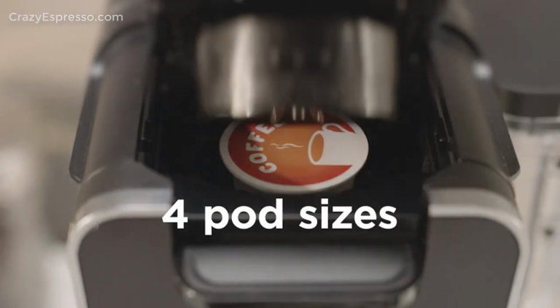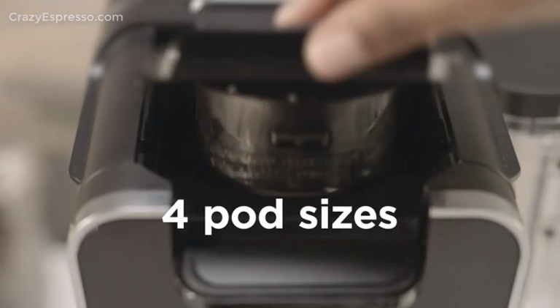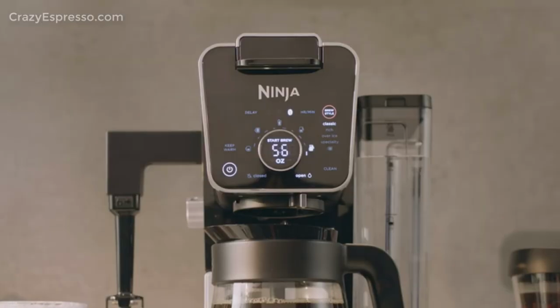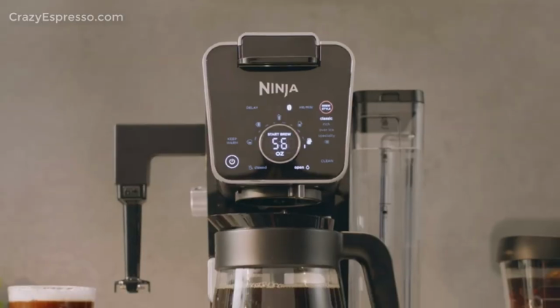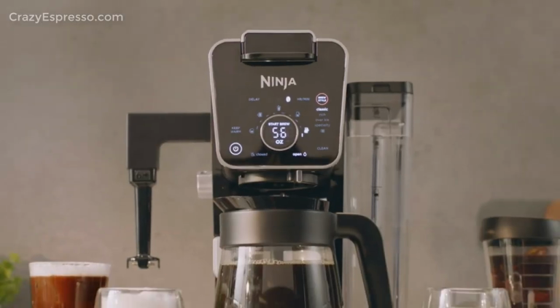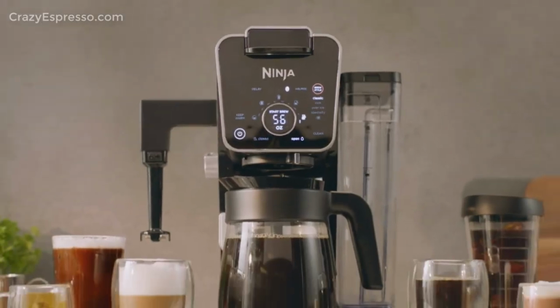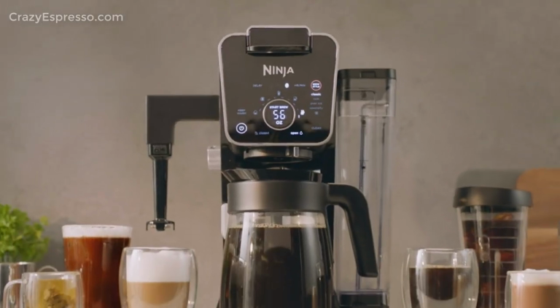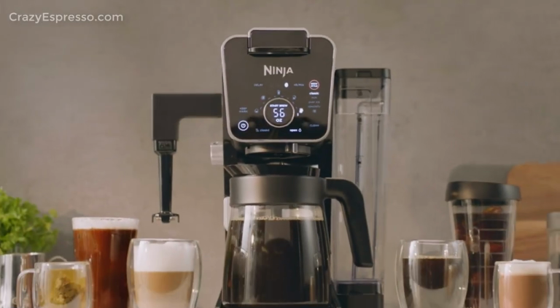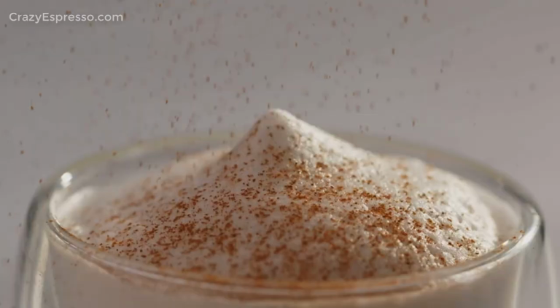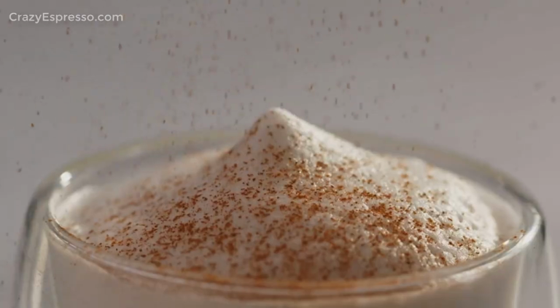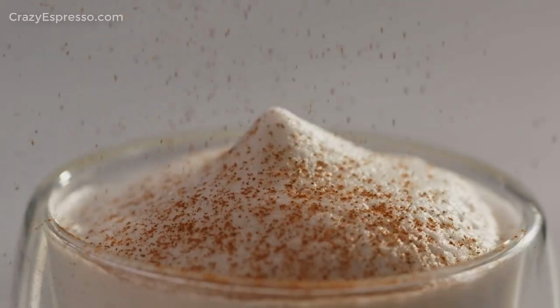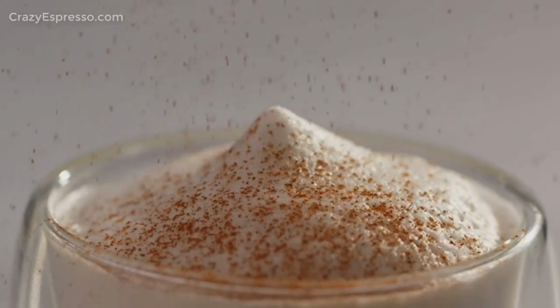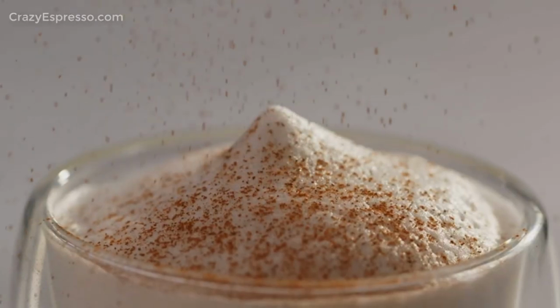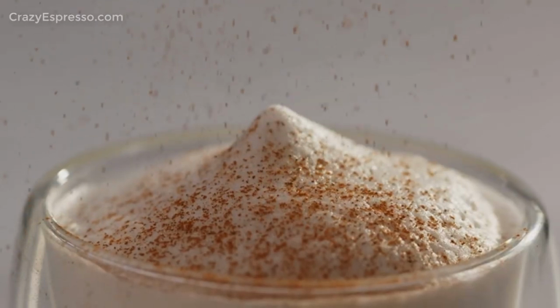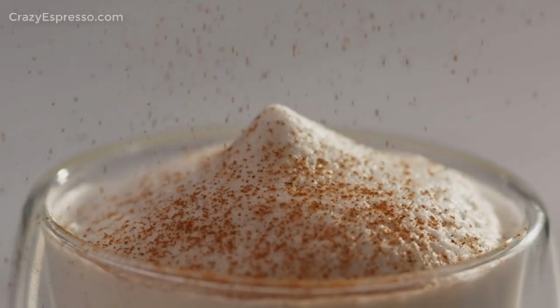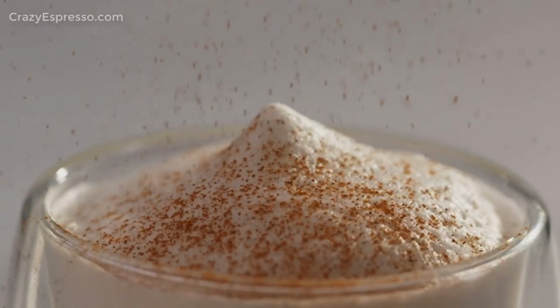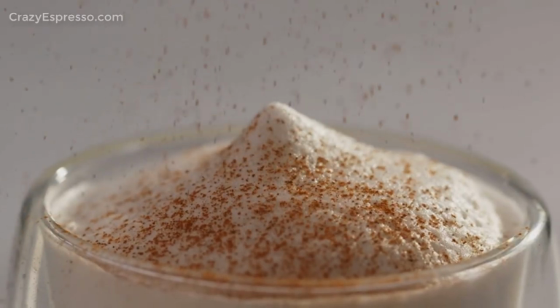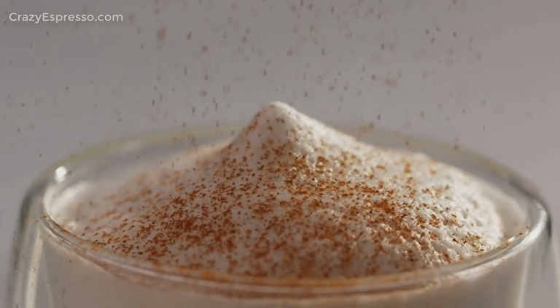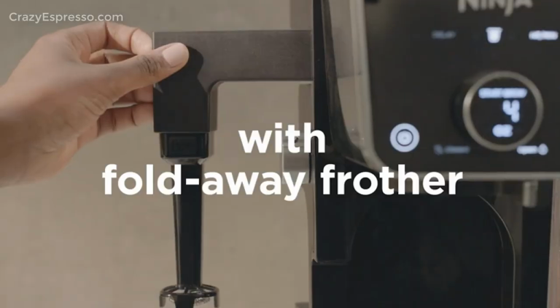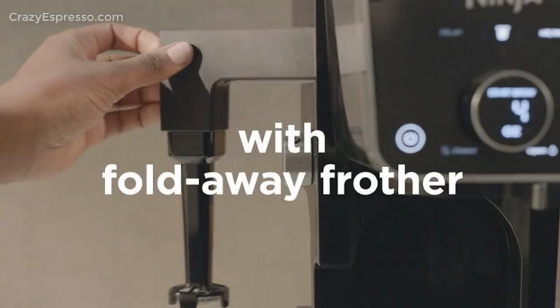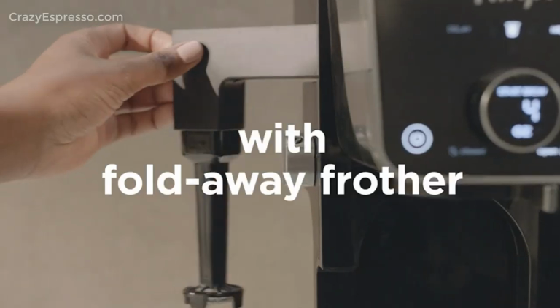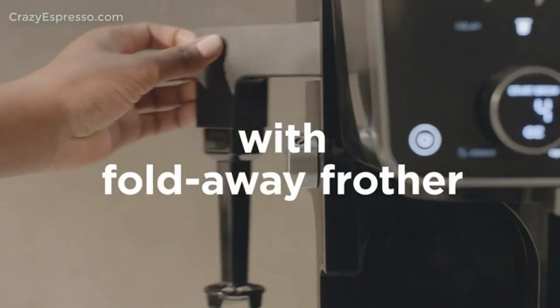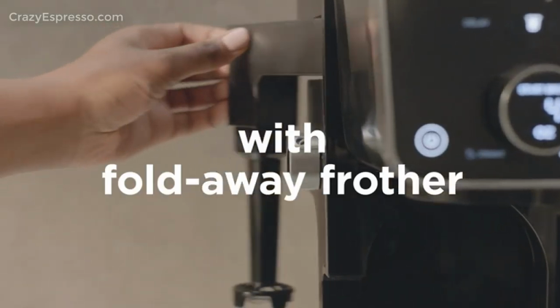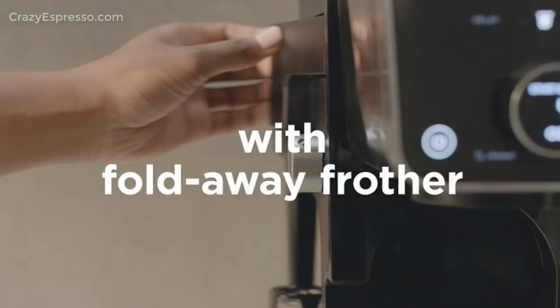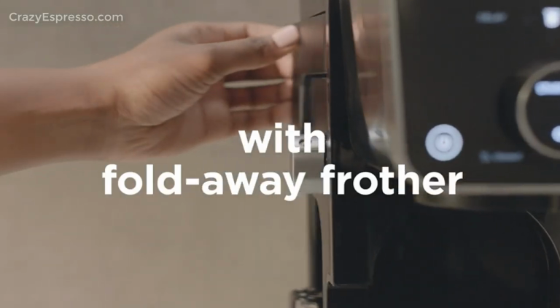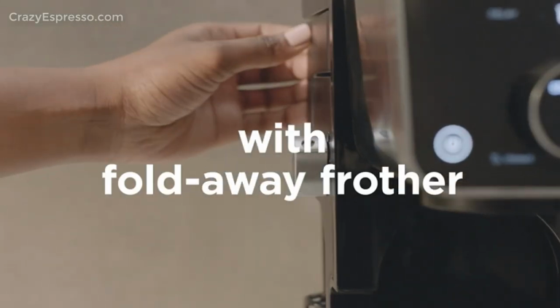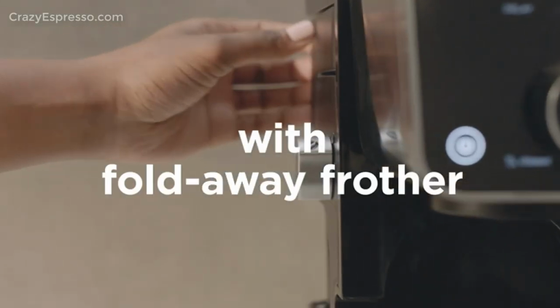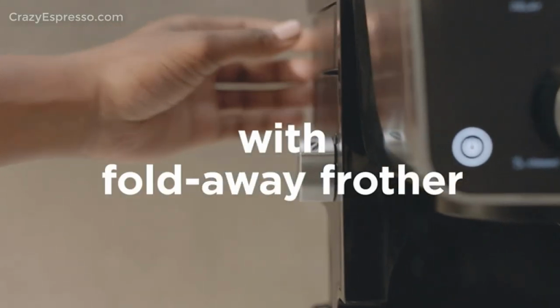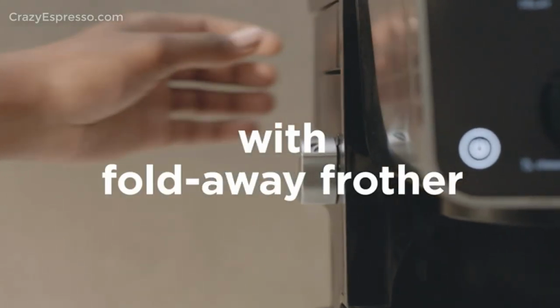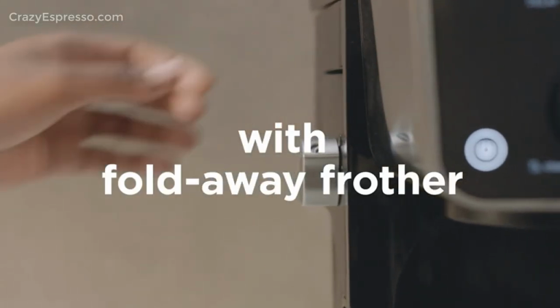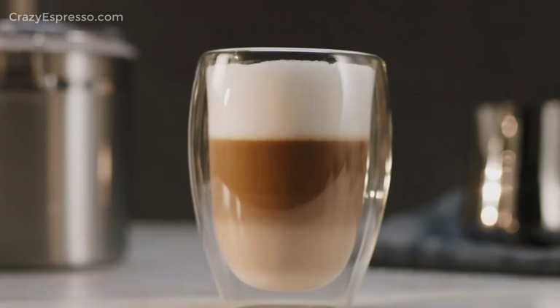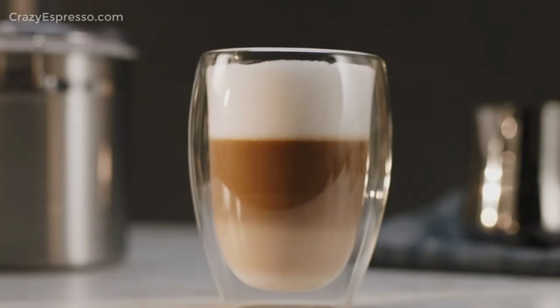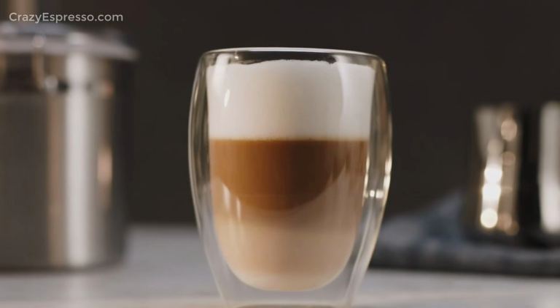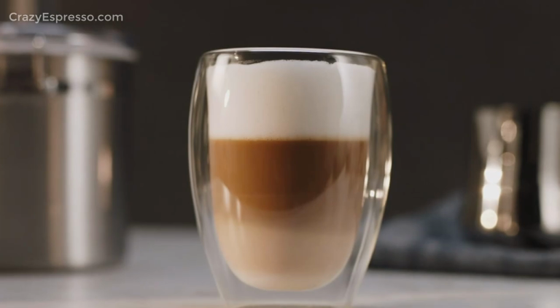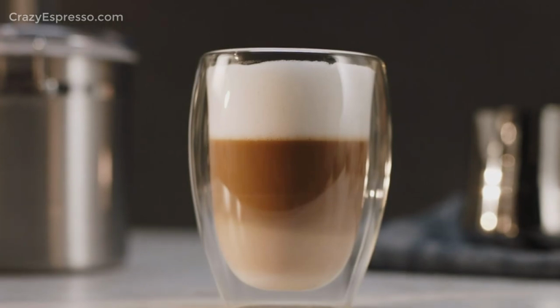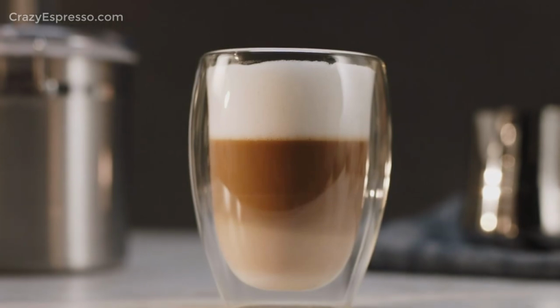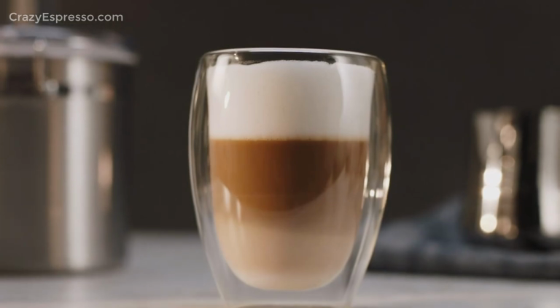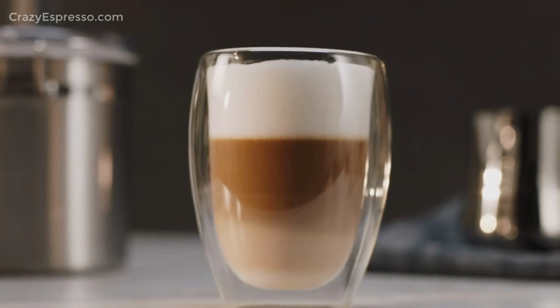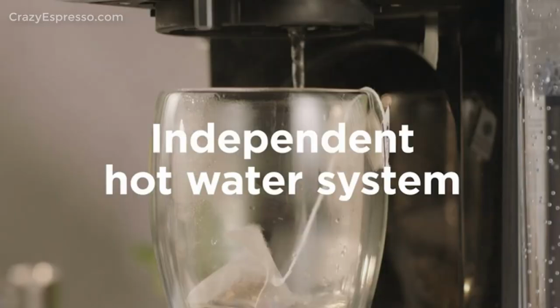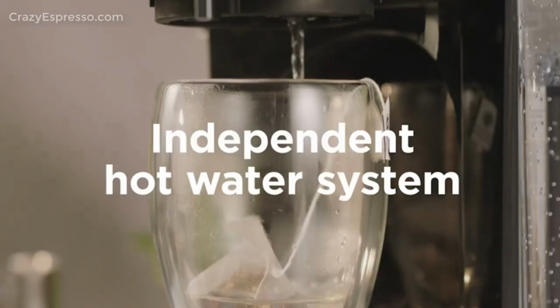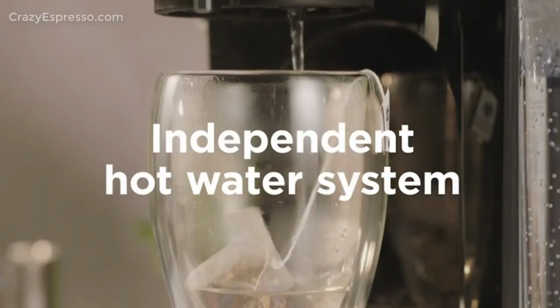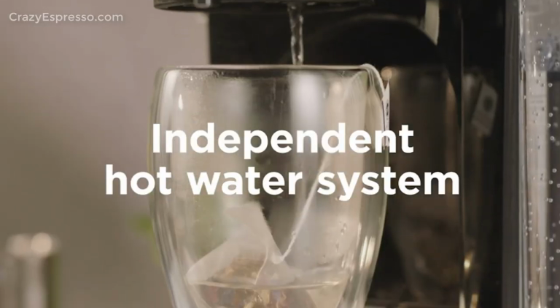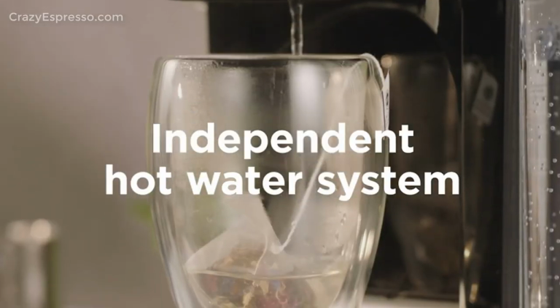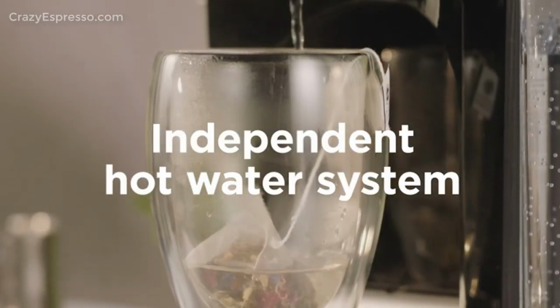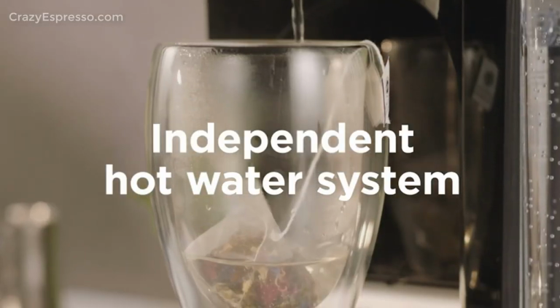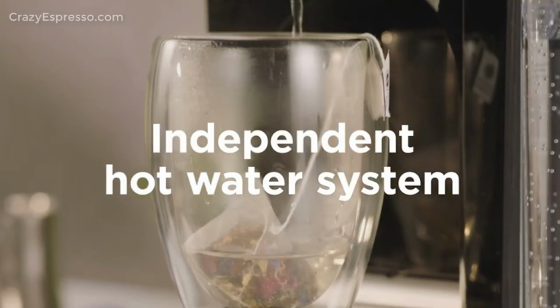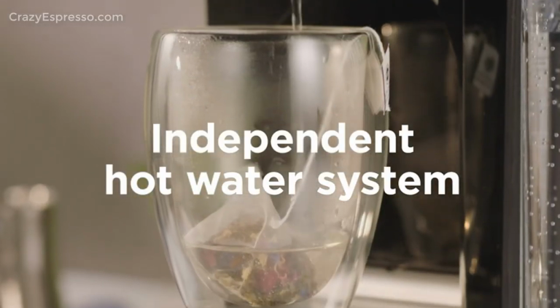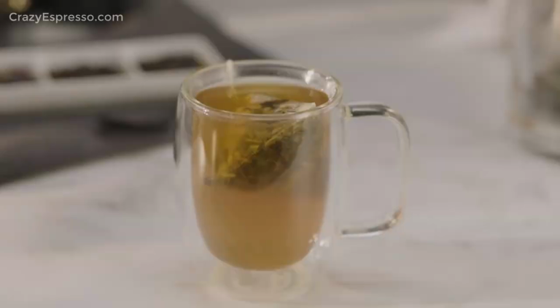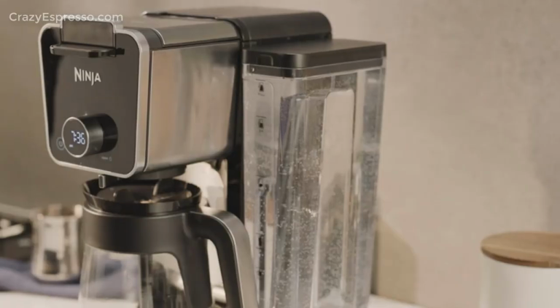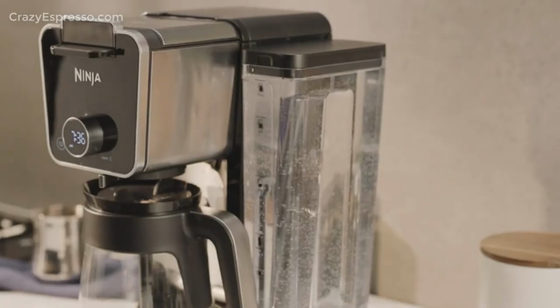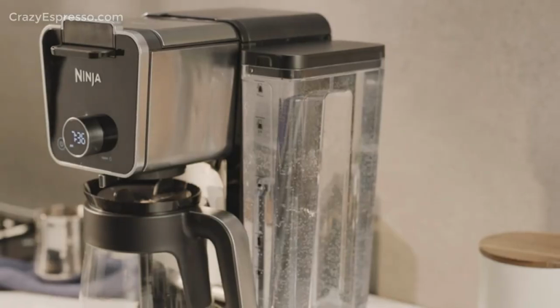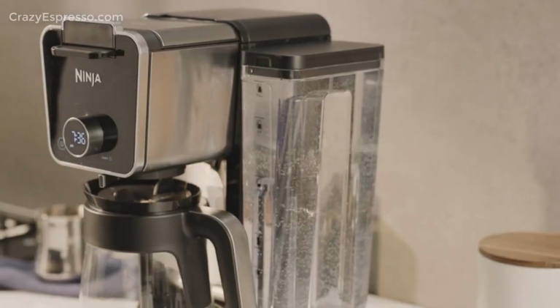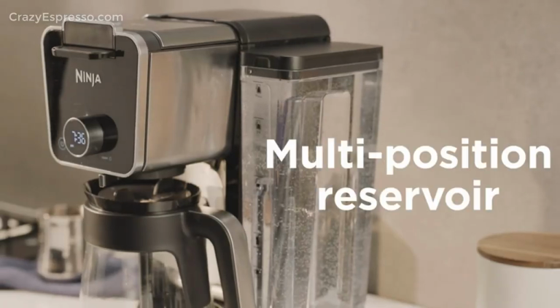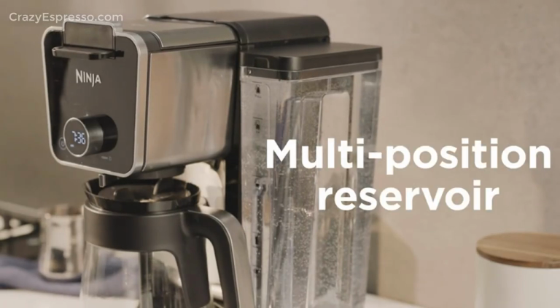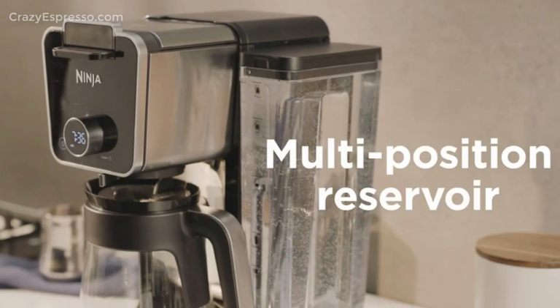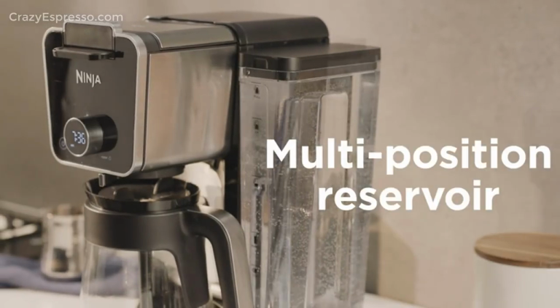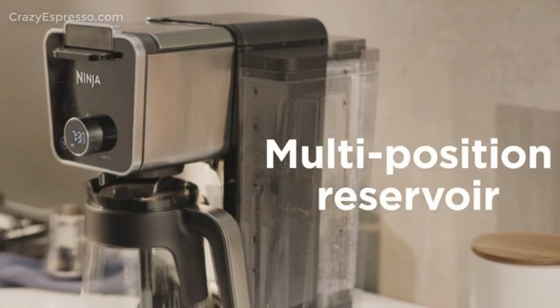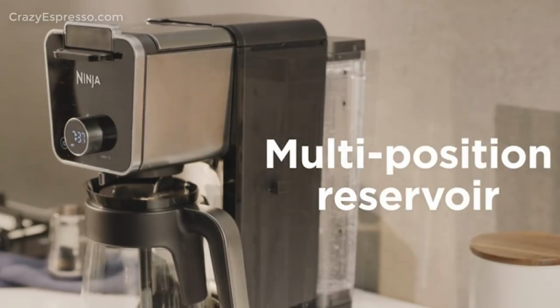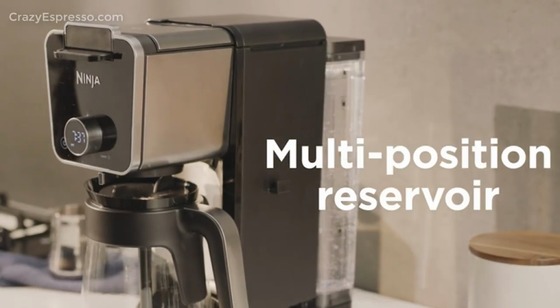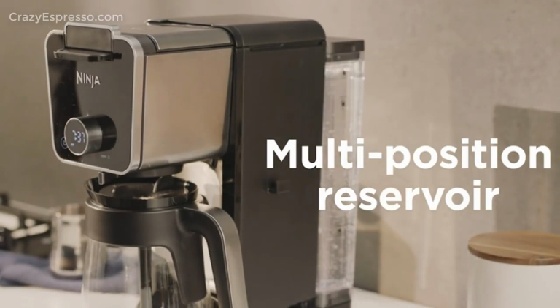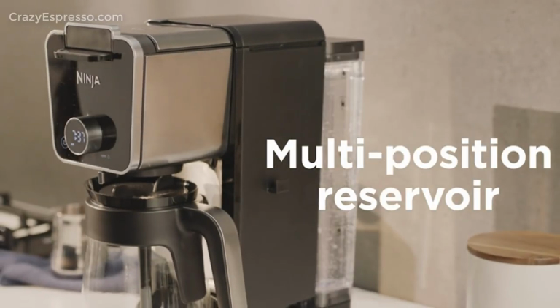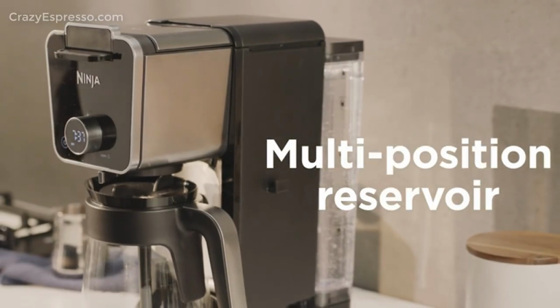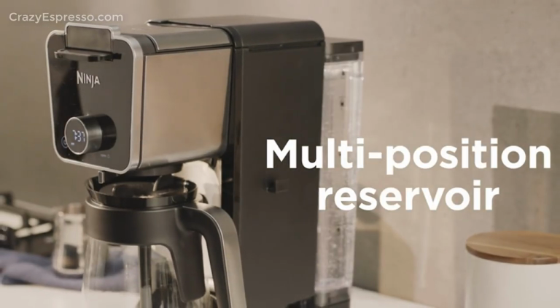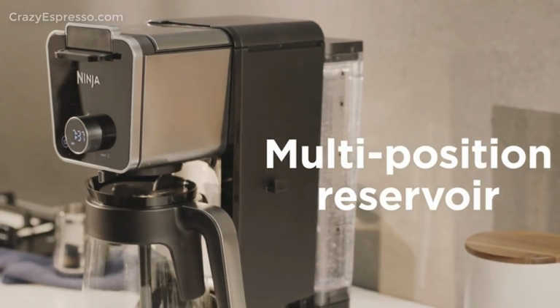Use the fold-away frother to create cappuccinos and lattes, or dispense hot water from the independent hot water system to make tea or soup.